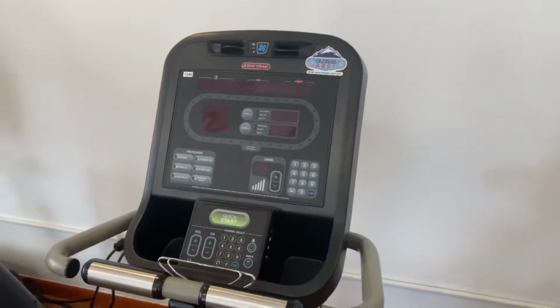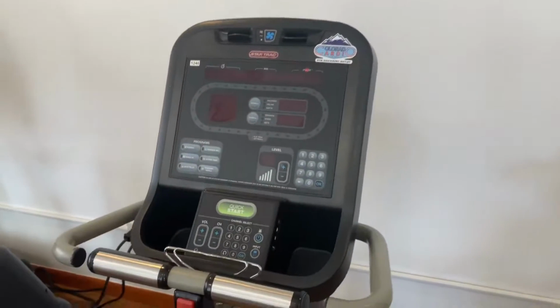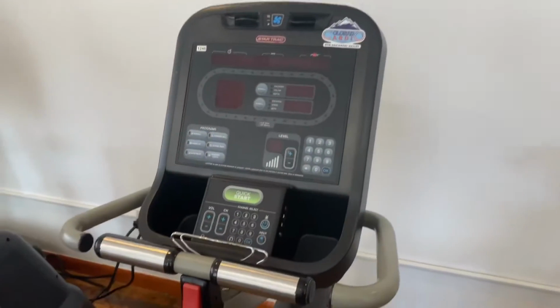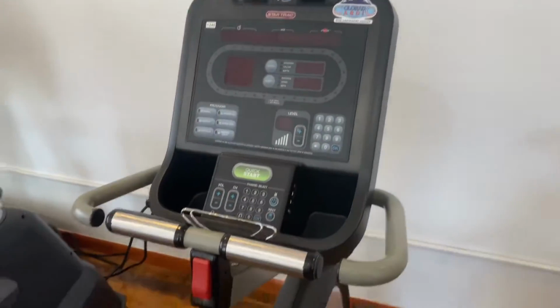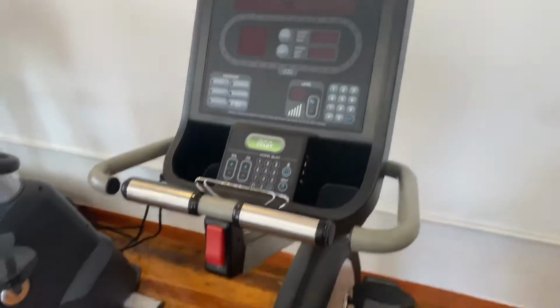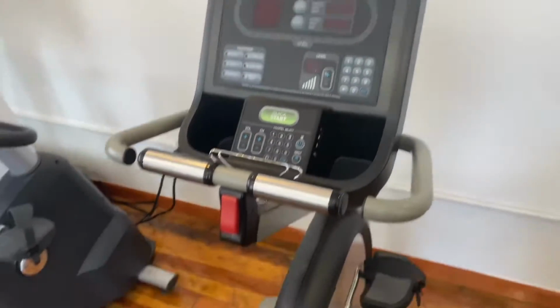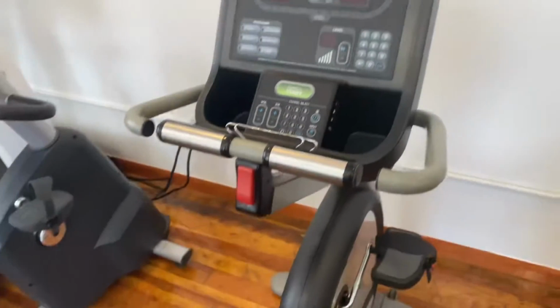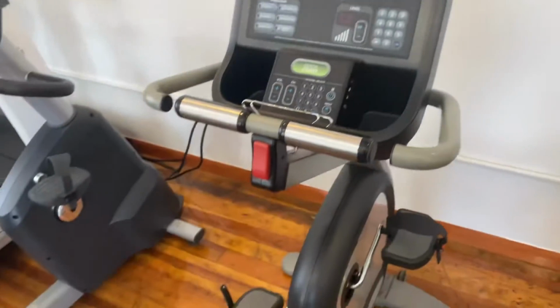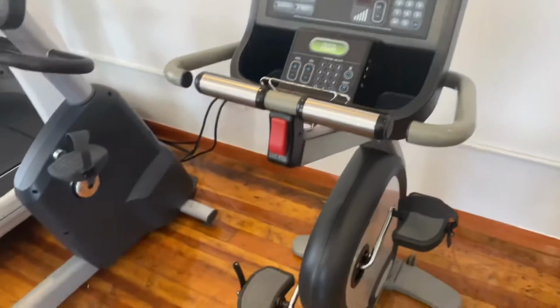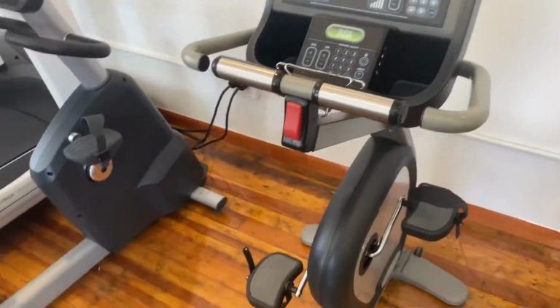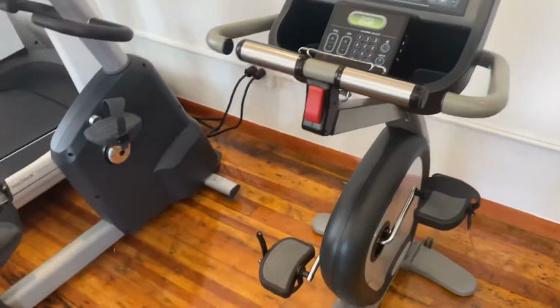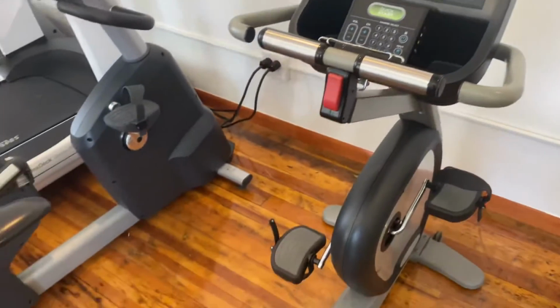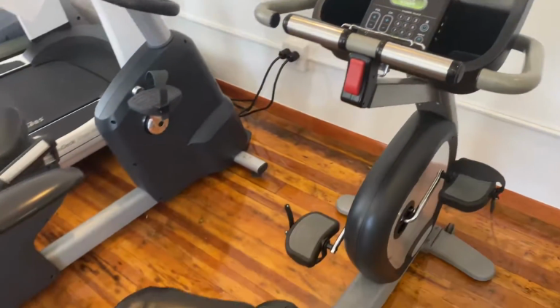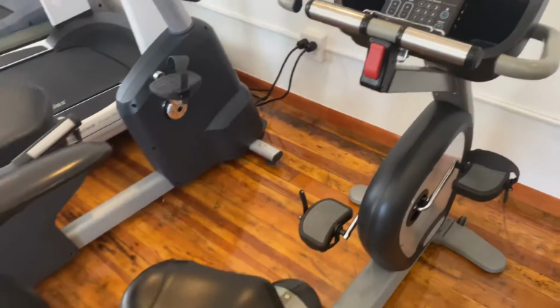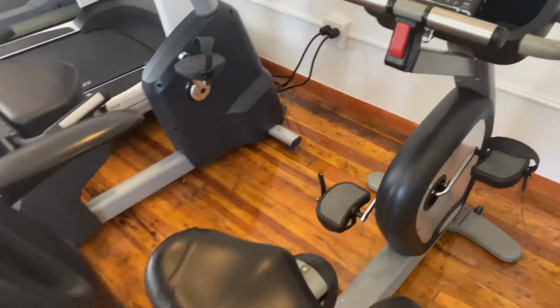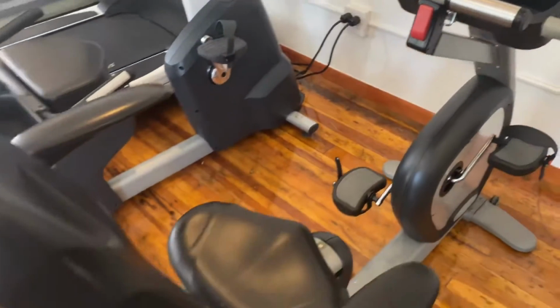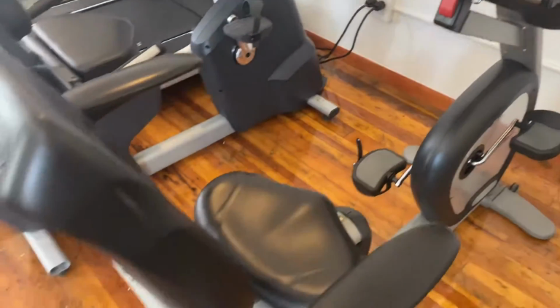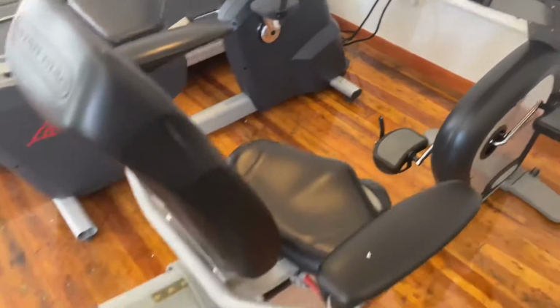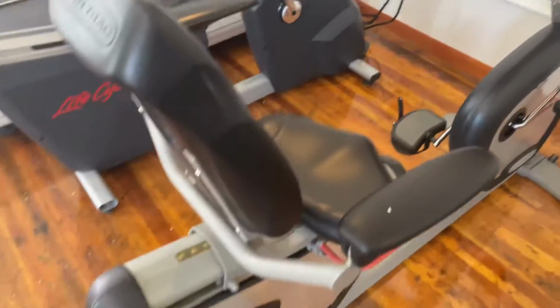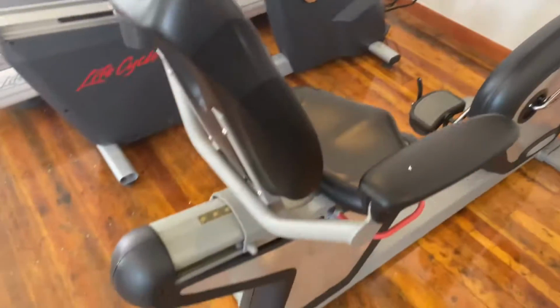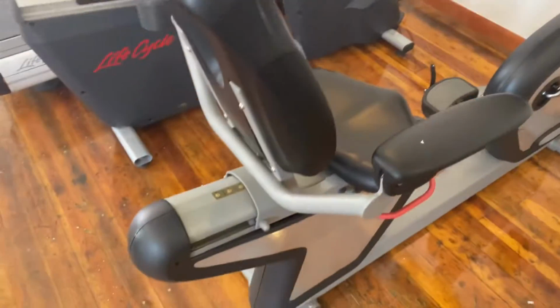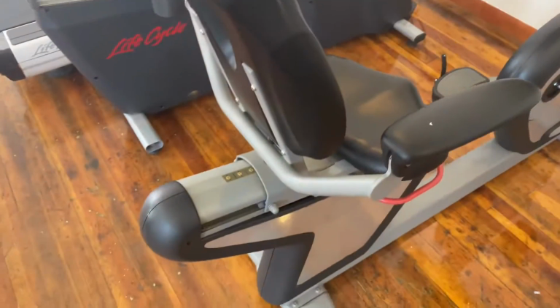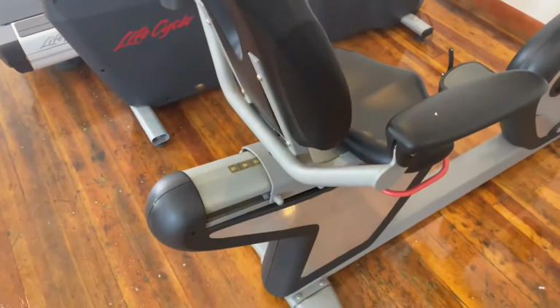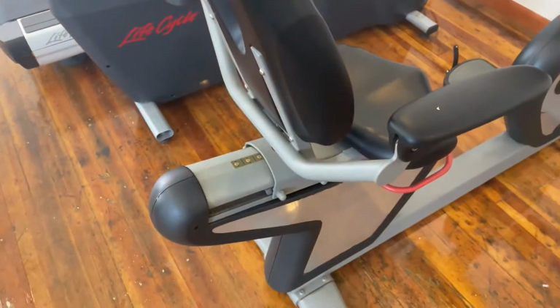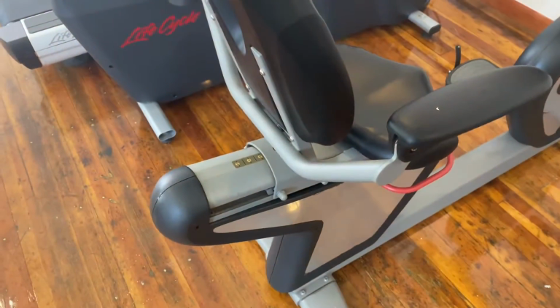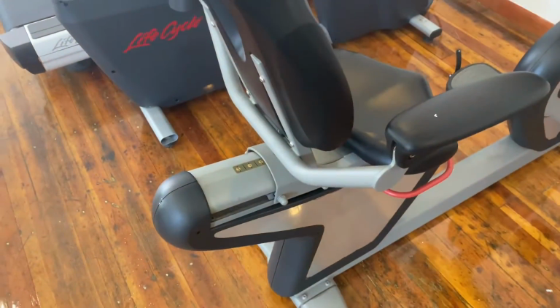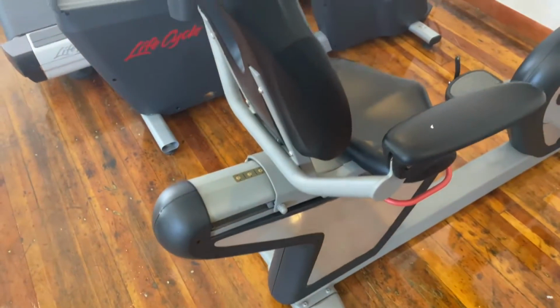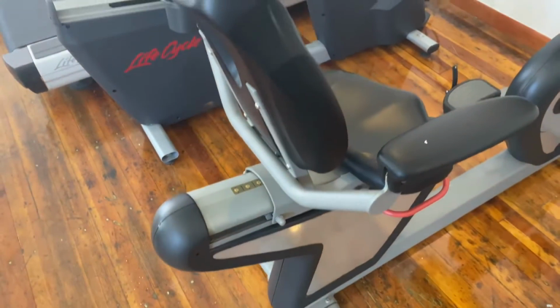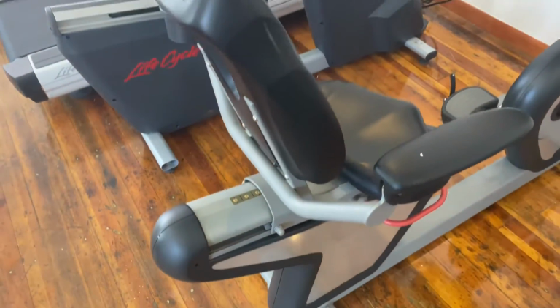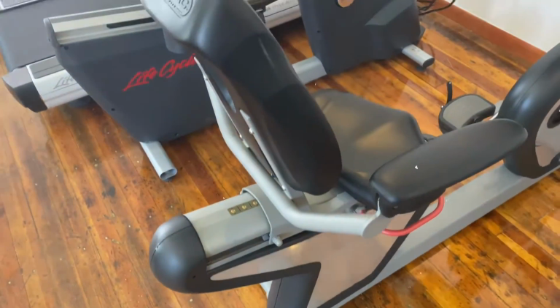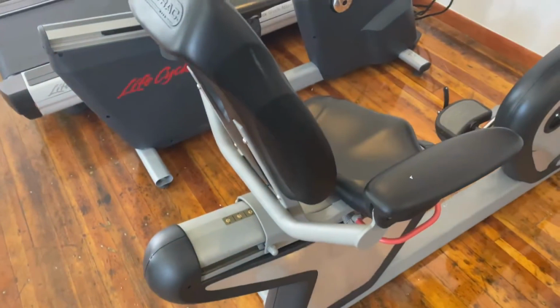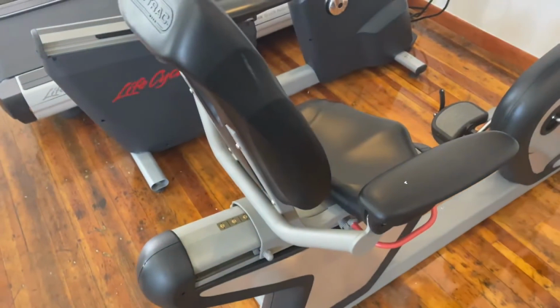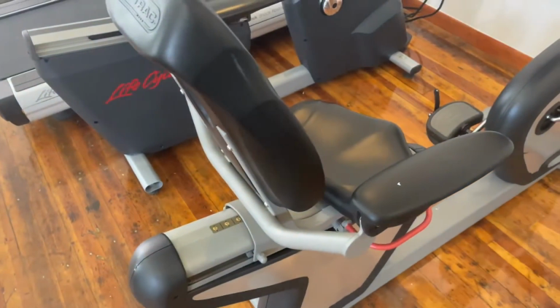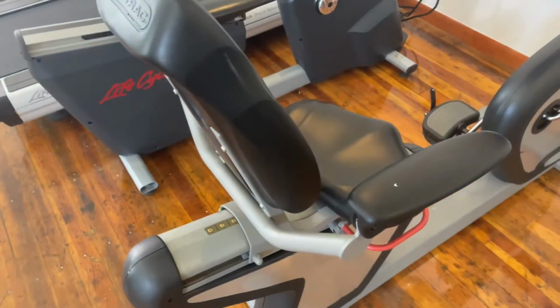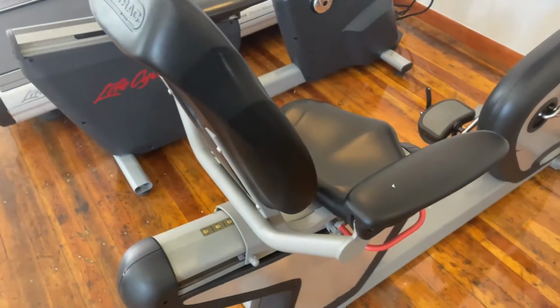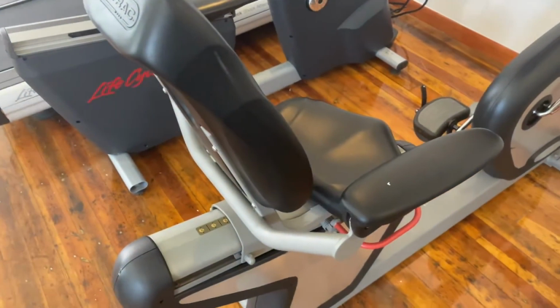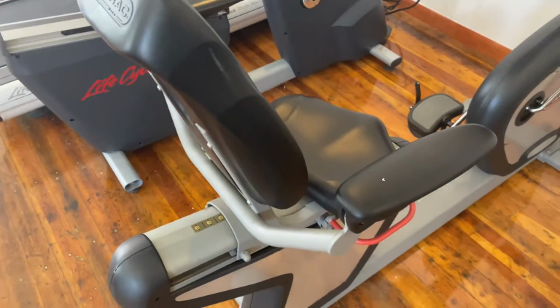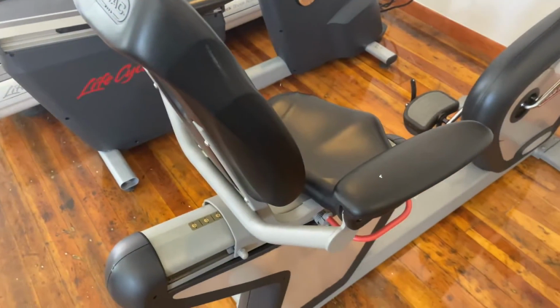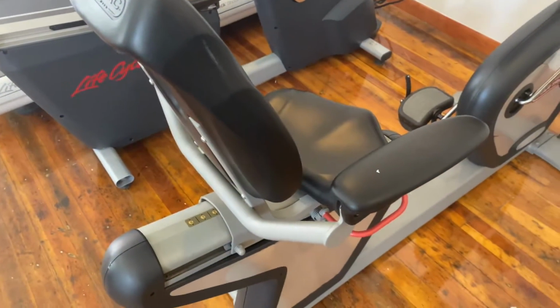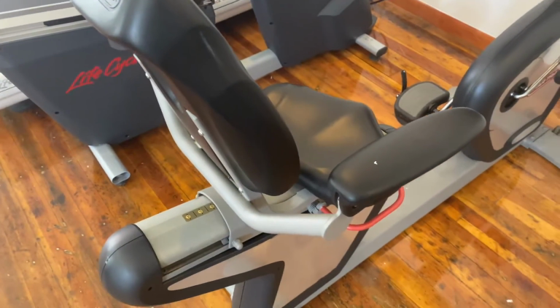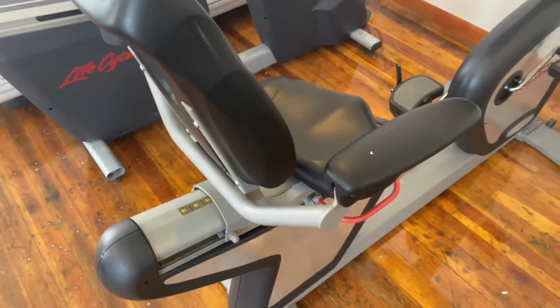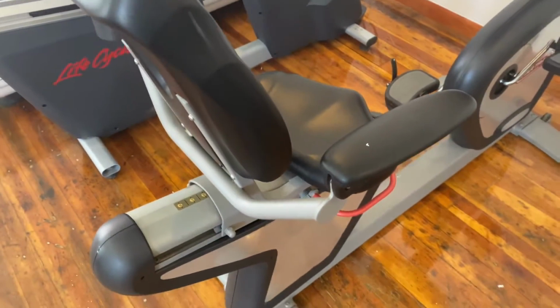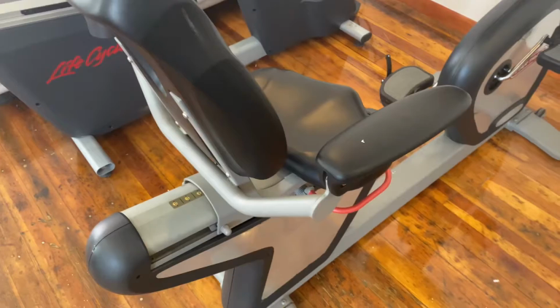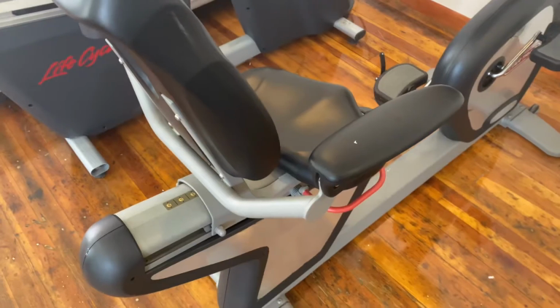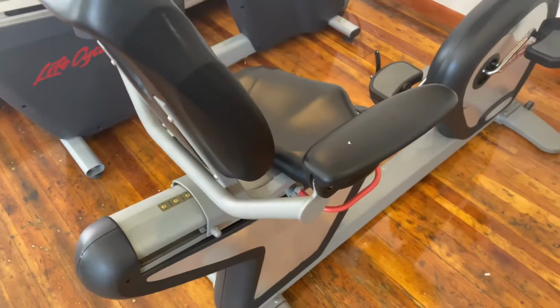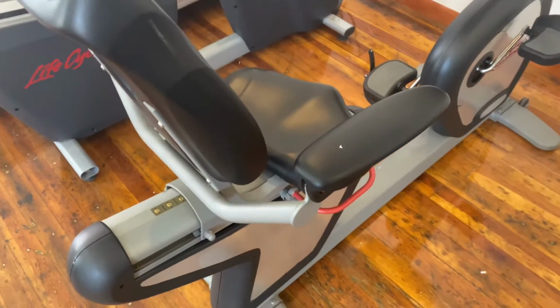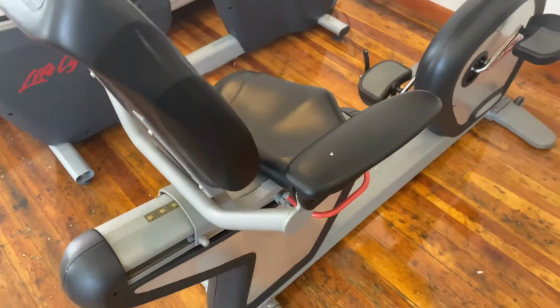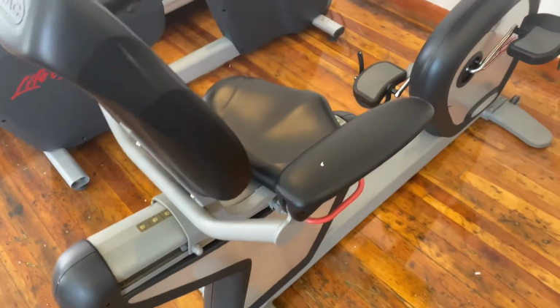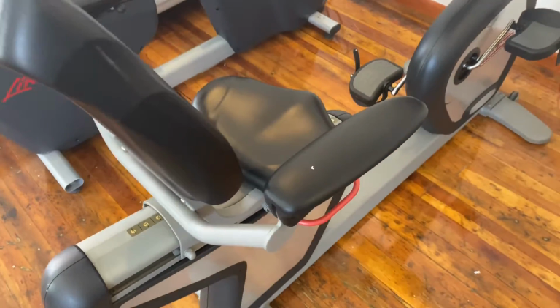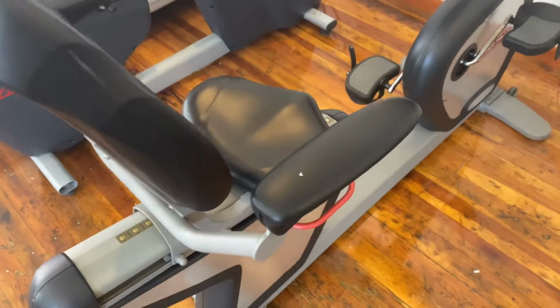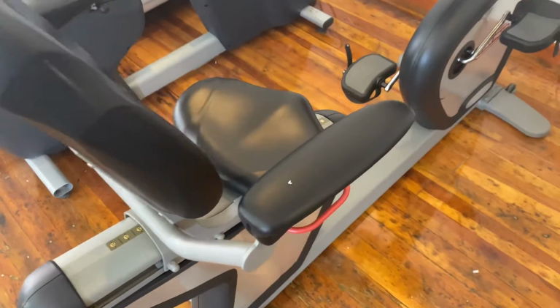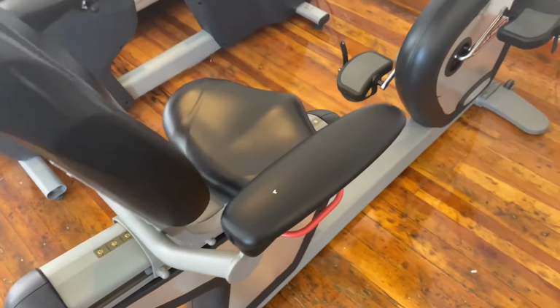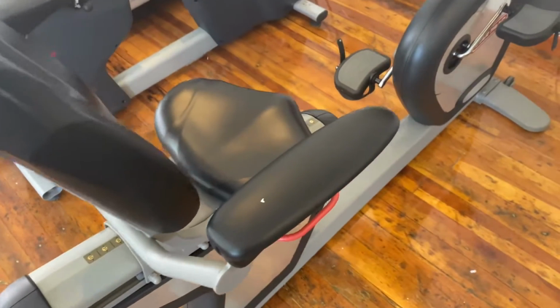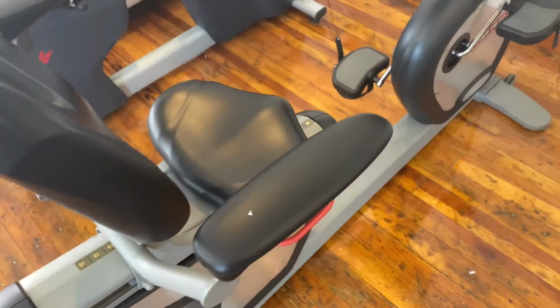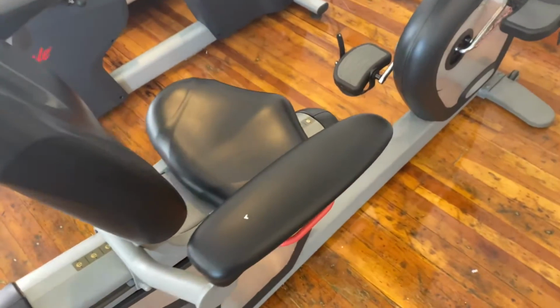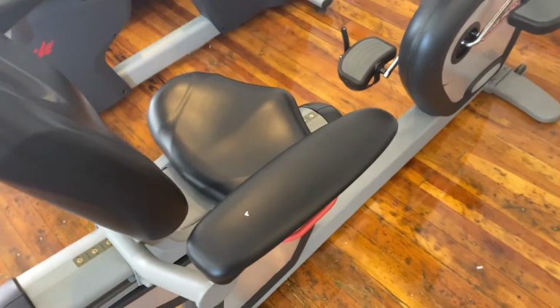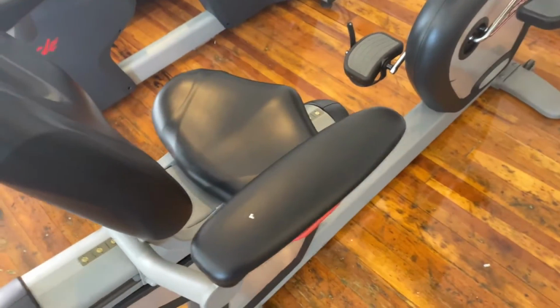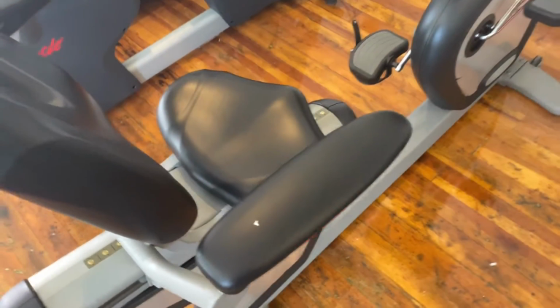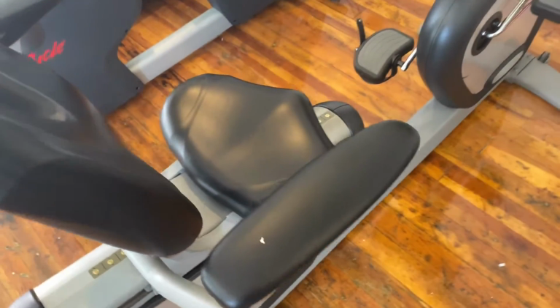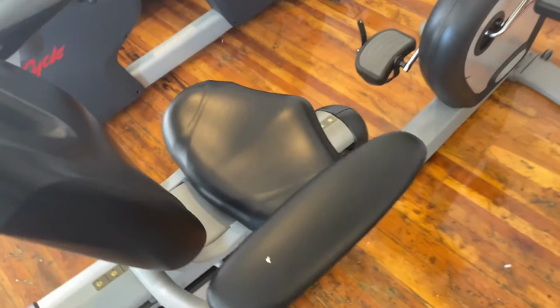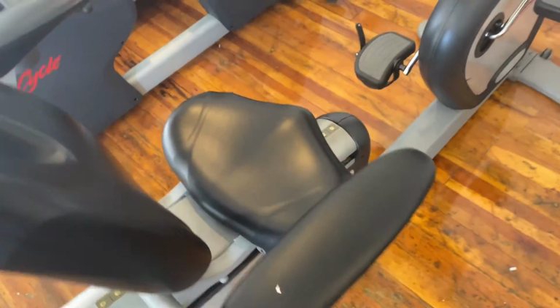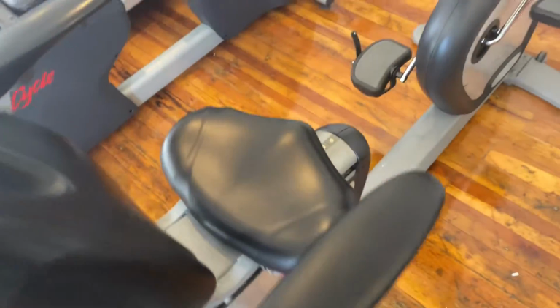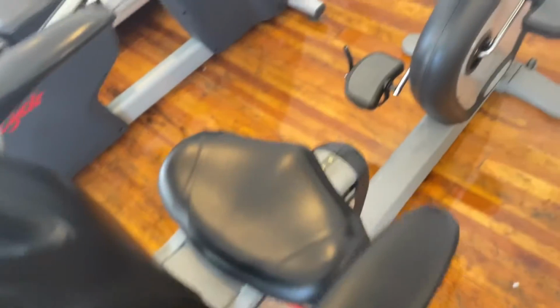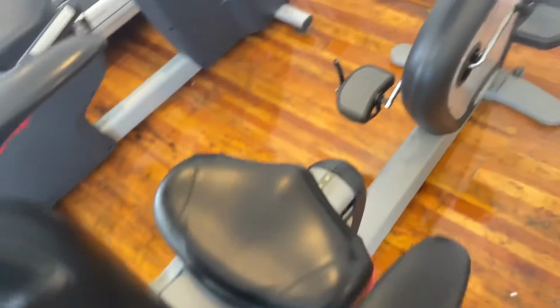Hey guys, welcome back to the Colorado Cardio YouTube channel. Today I'm going to show you guys the Star Trek ERB recumbent bike.